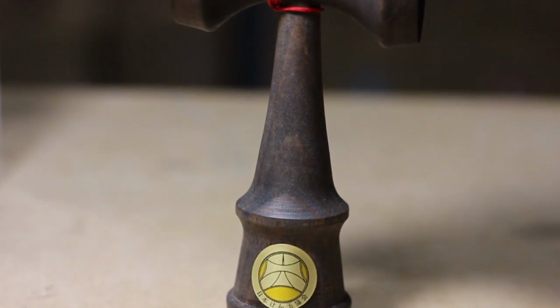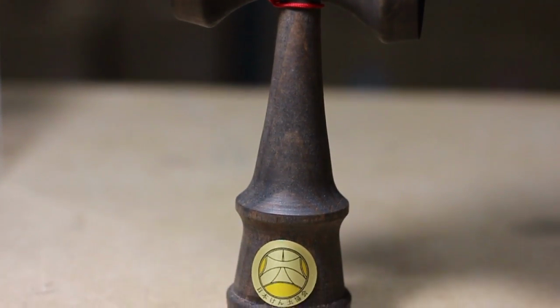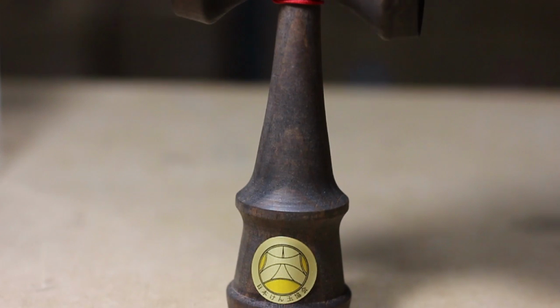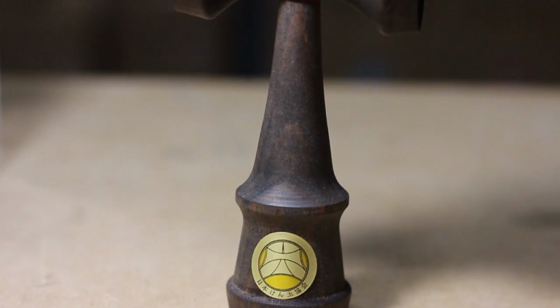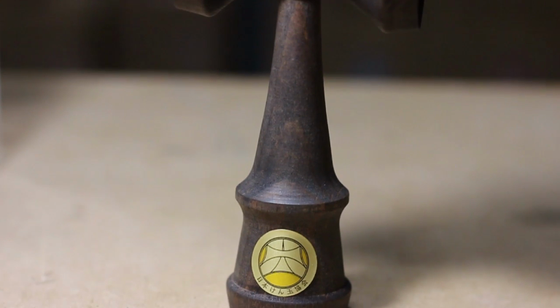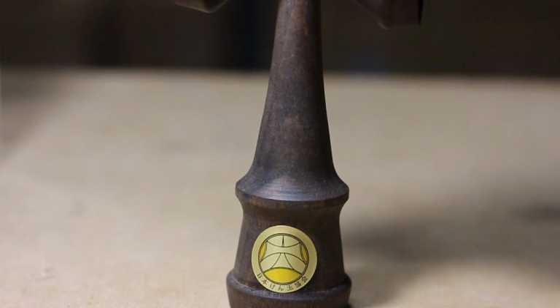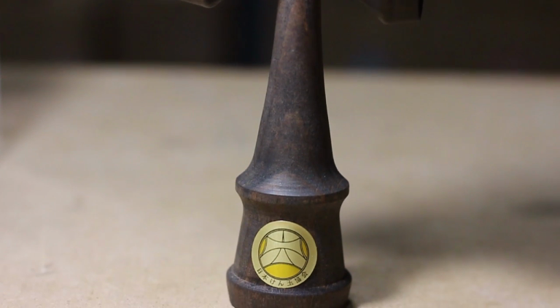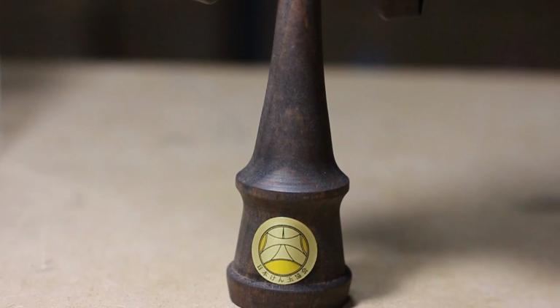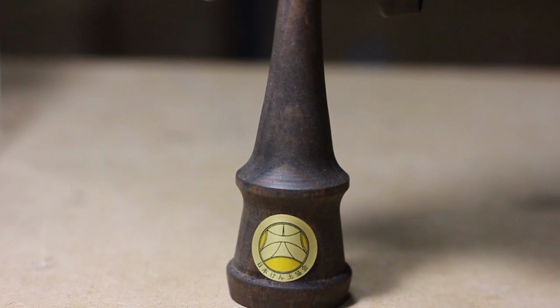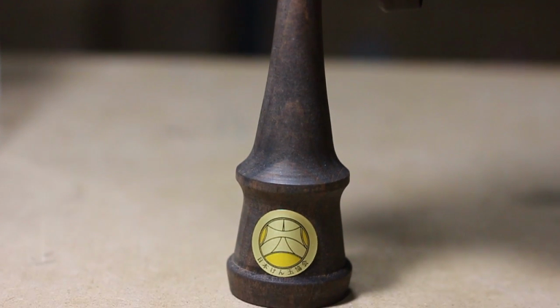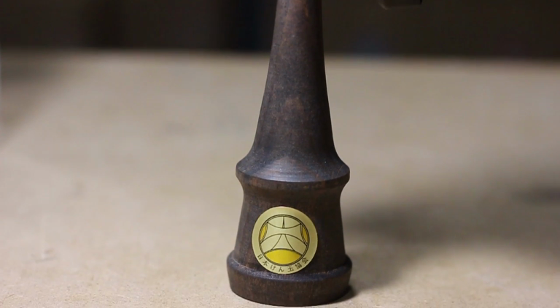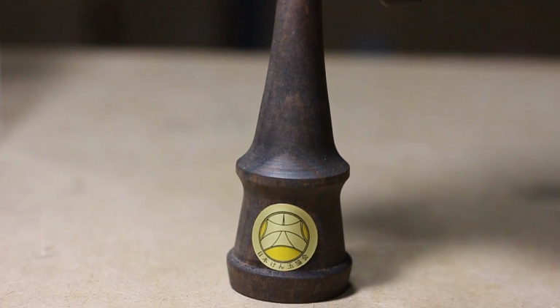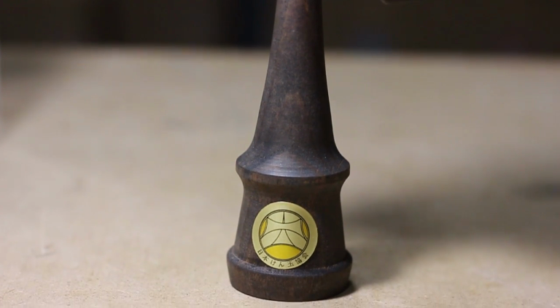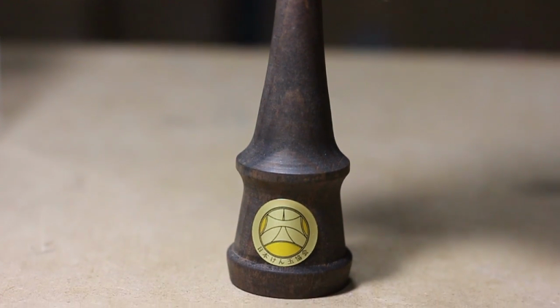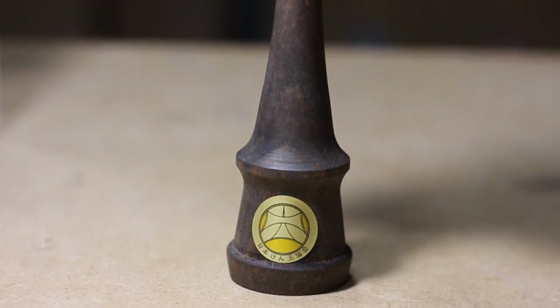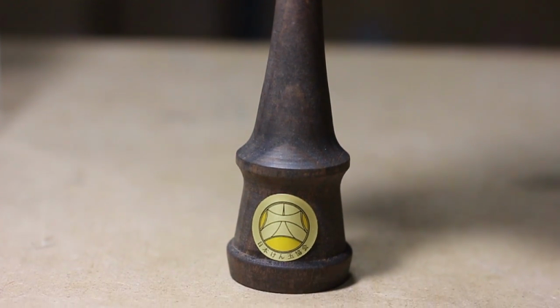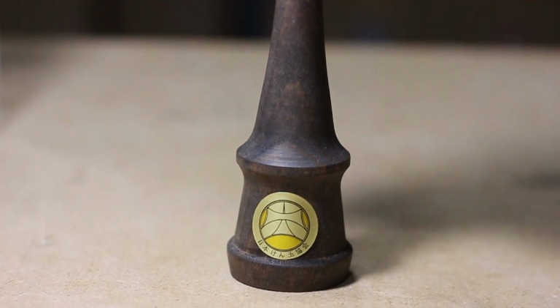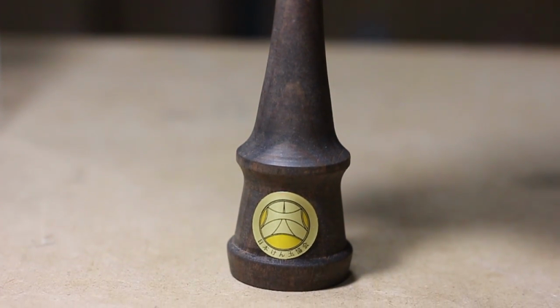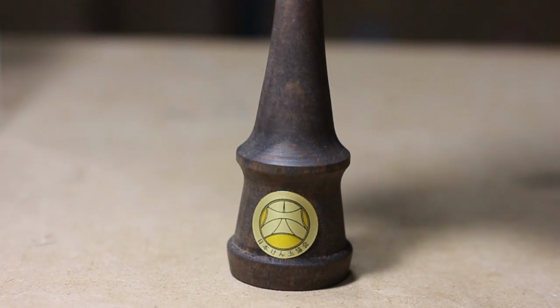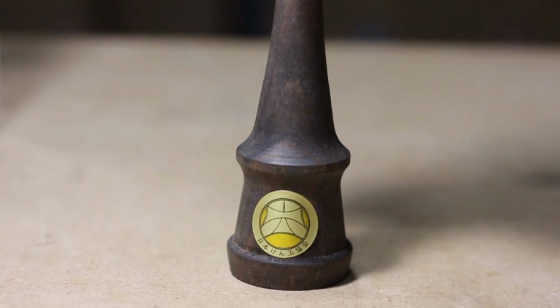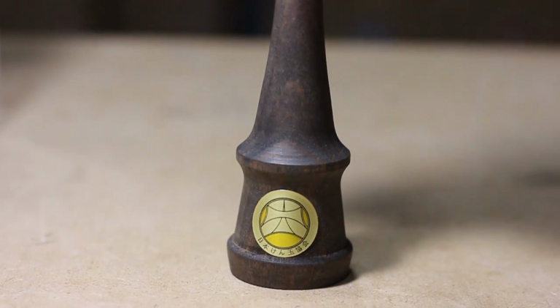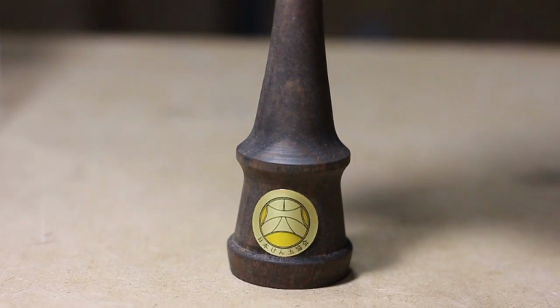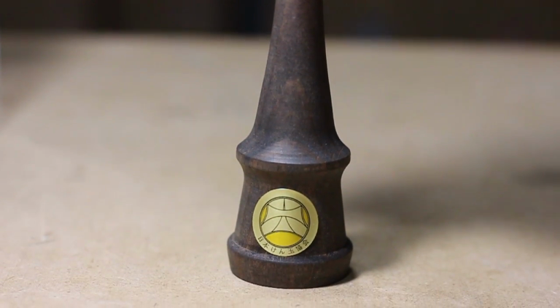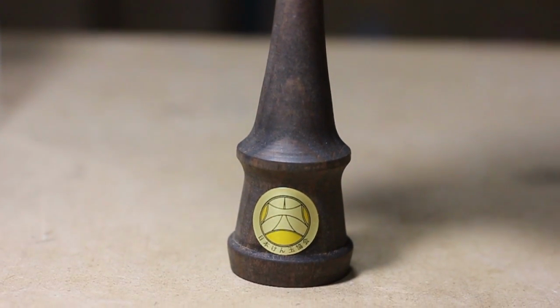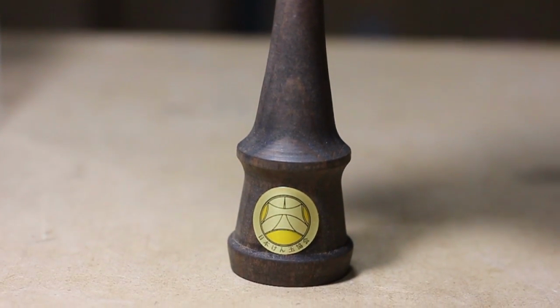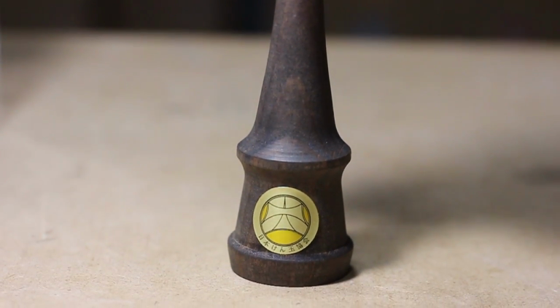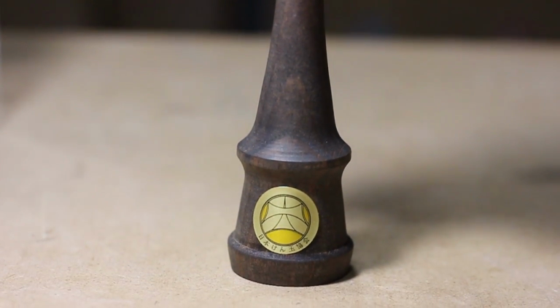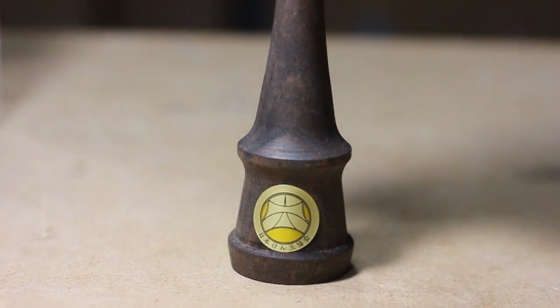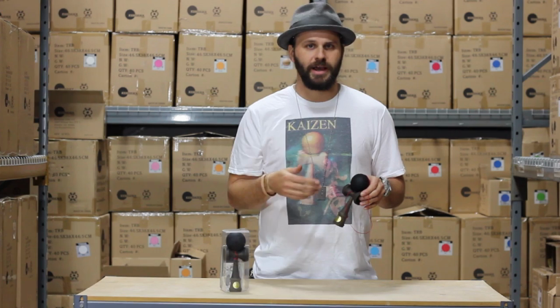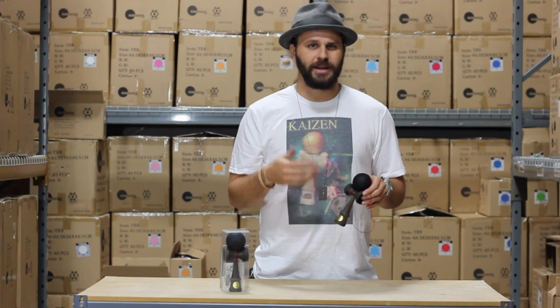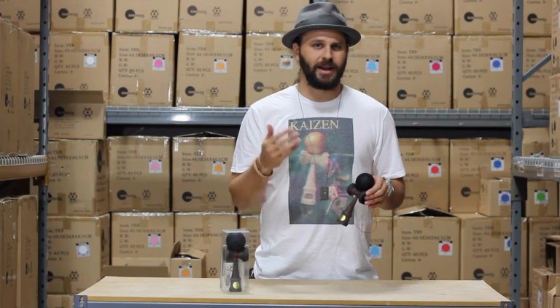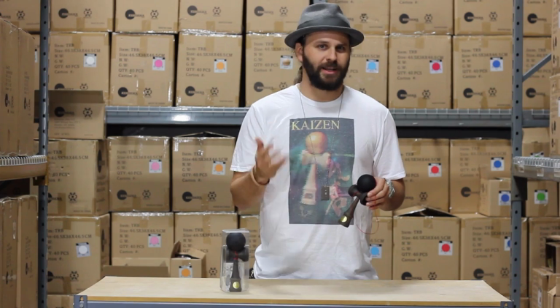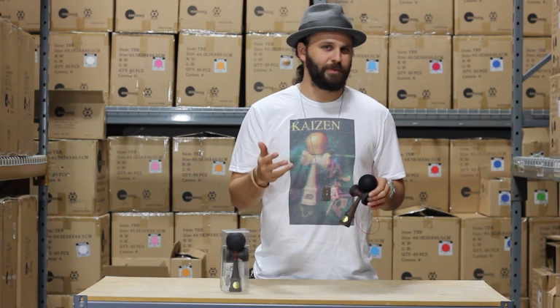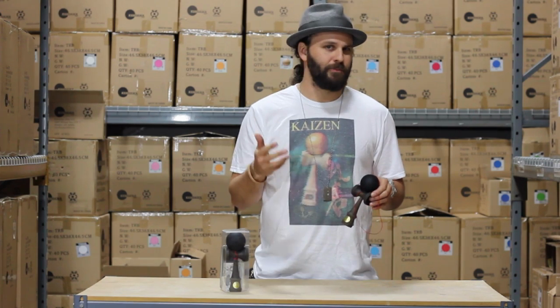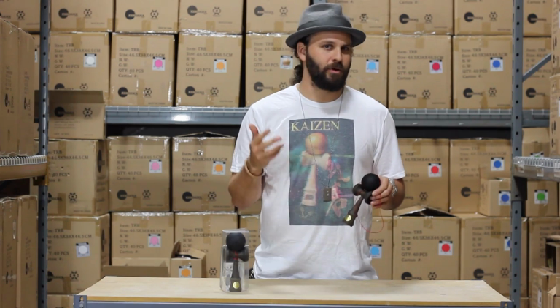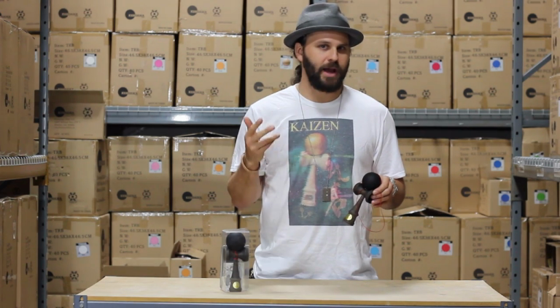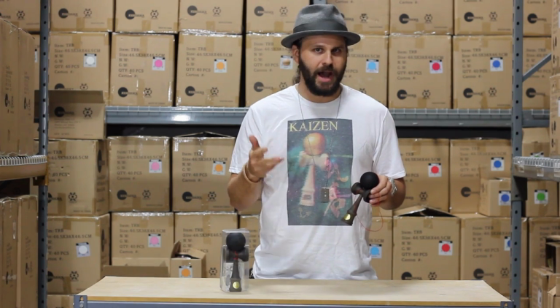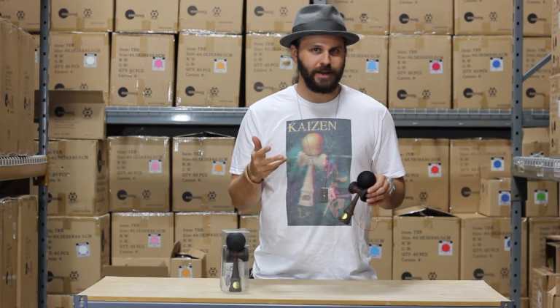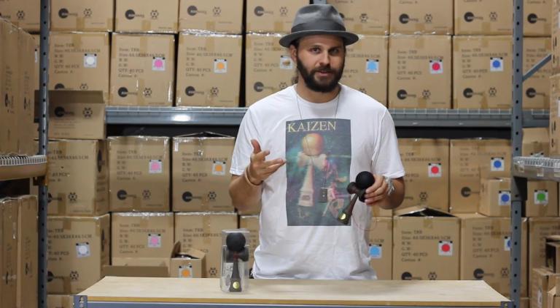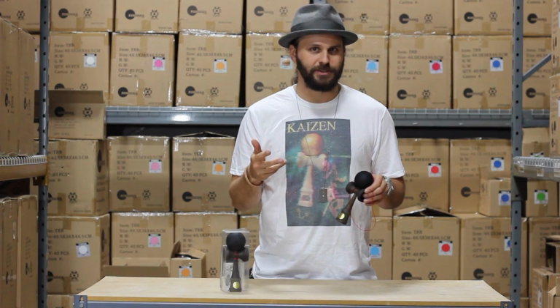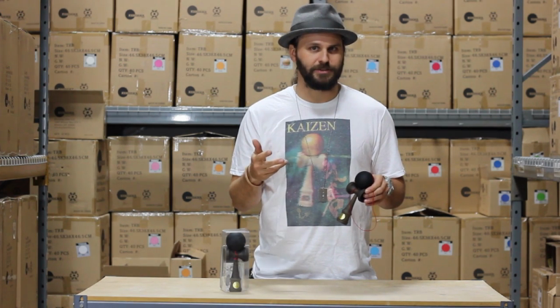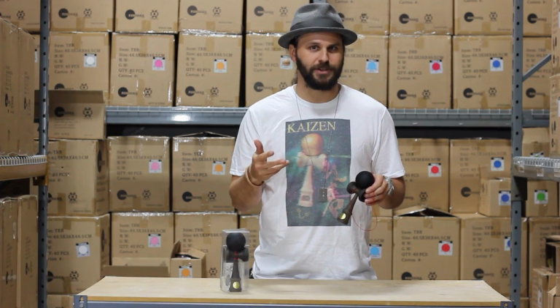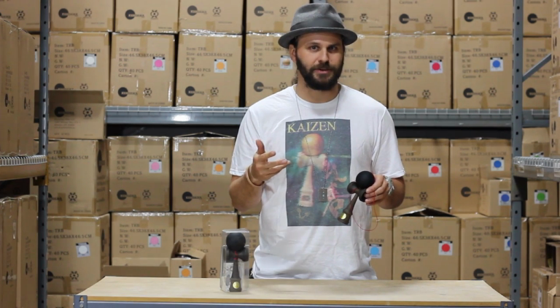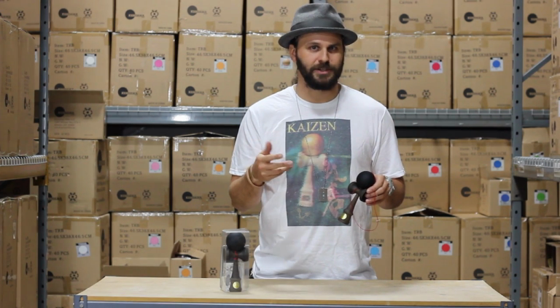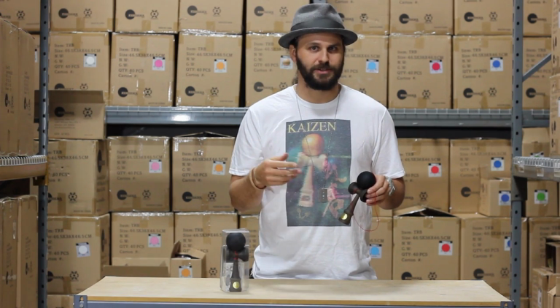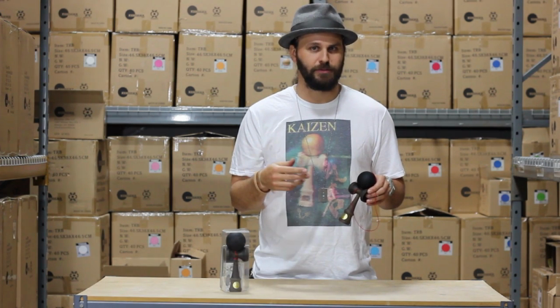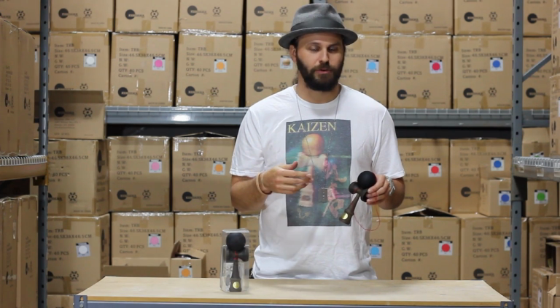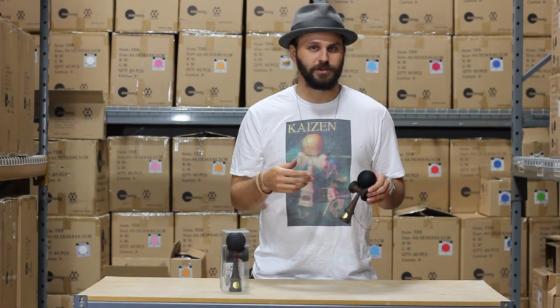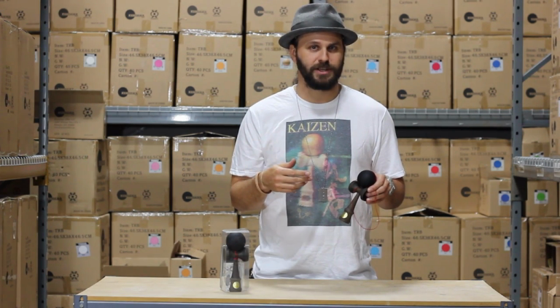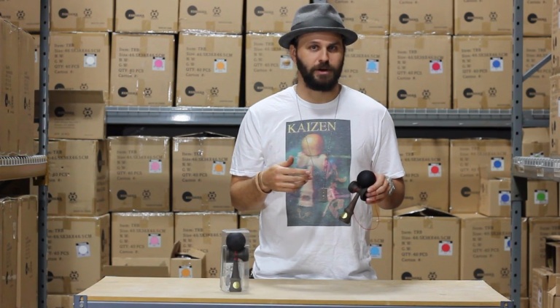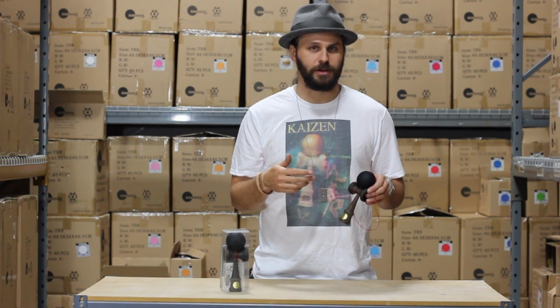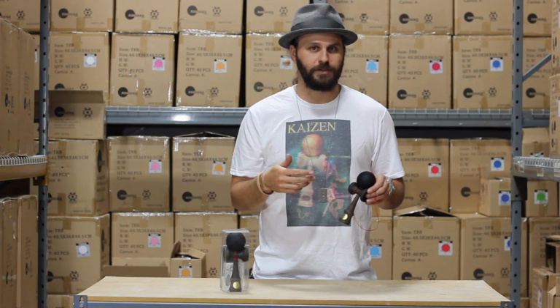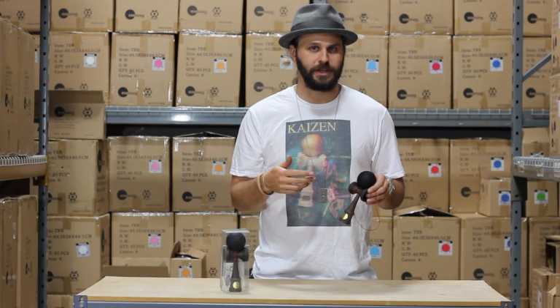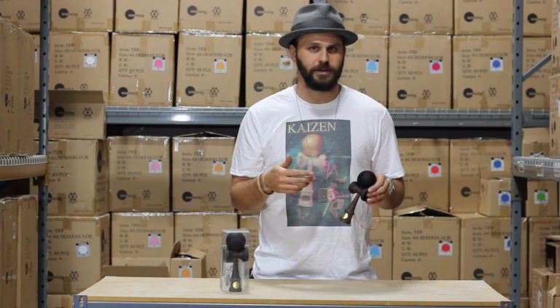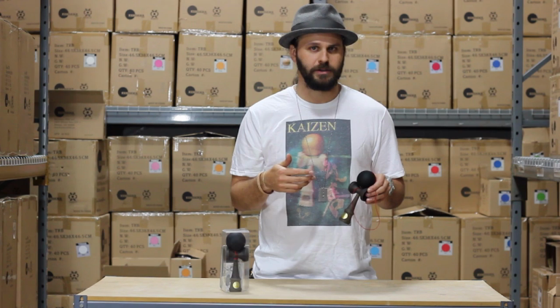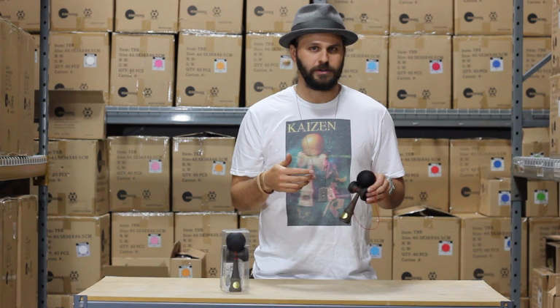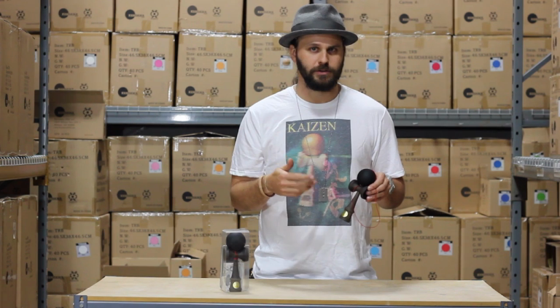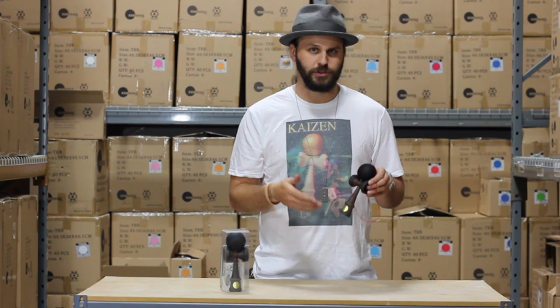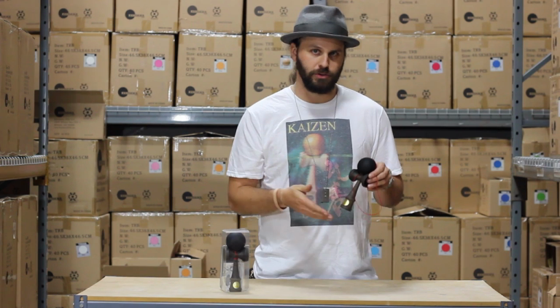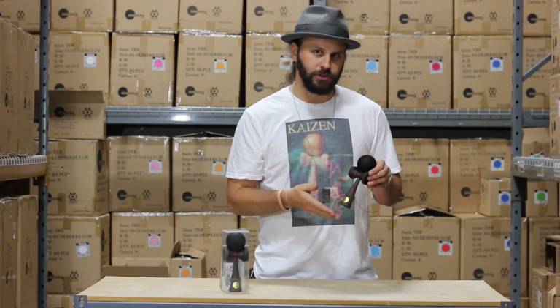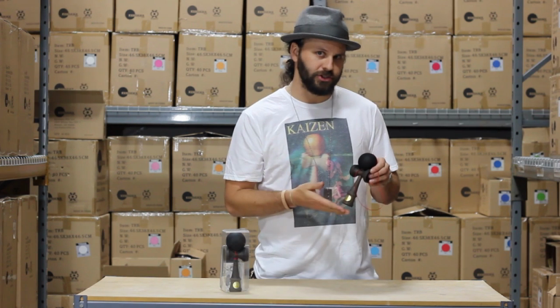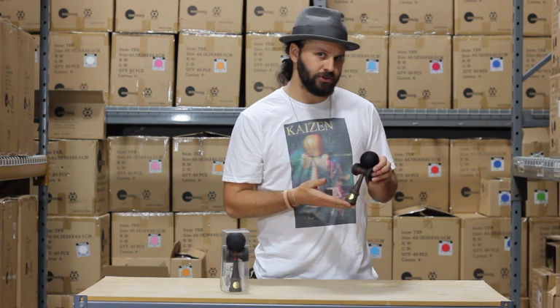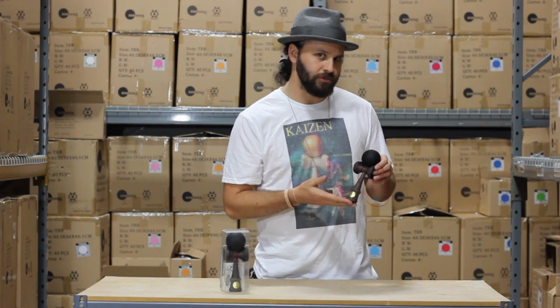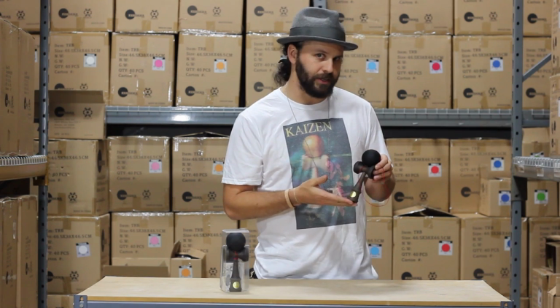Ozora really just wanted to make a kendama that was fun, playable, and had a little bit more attitude to it — so of course they called it the Ozora Street.